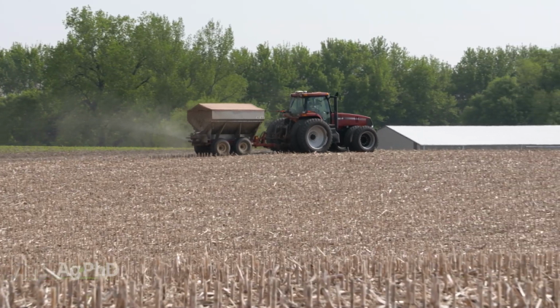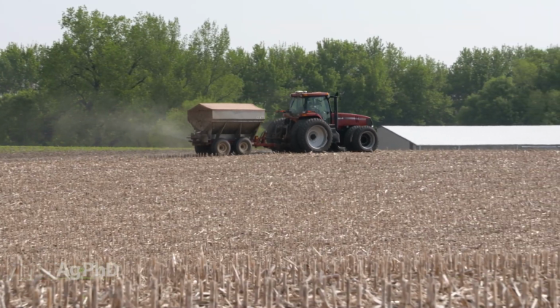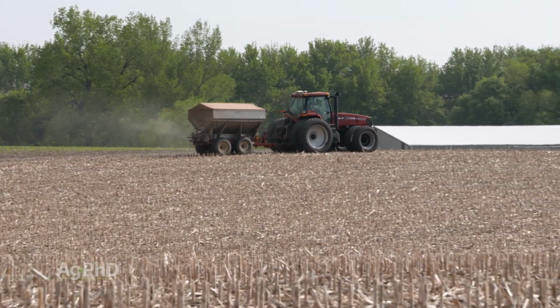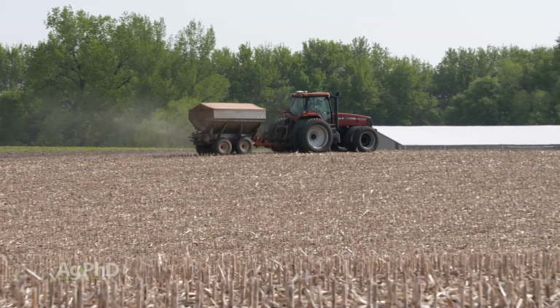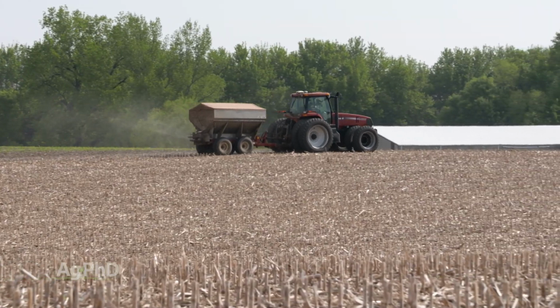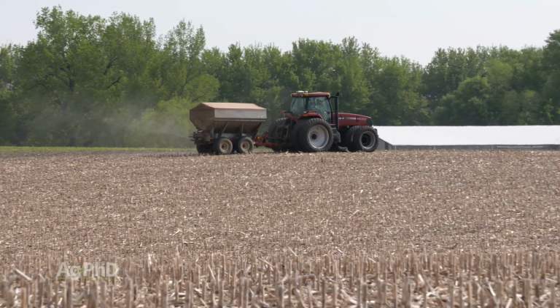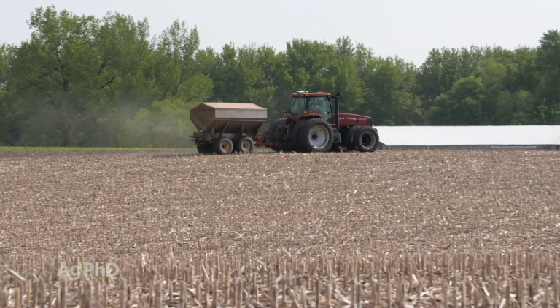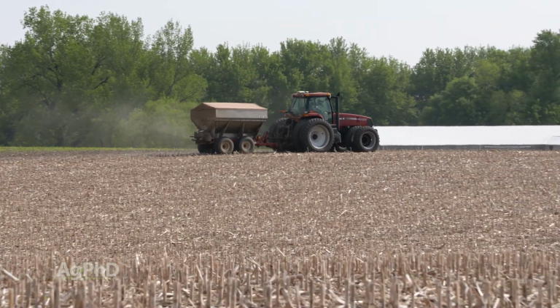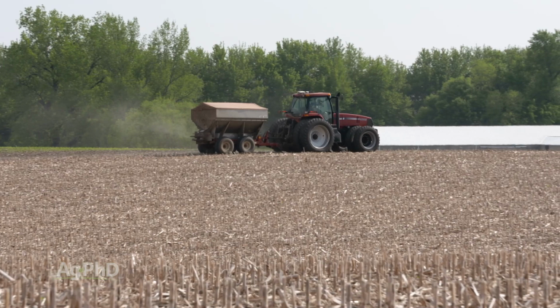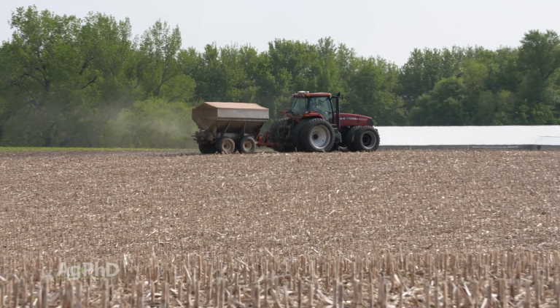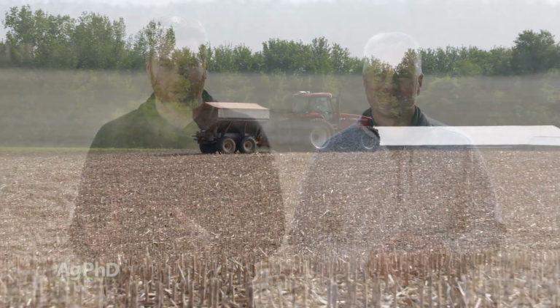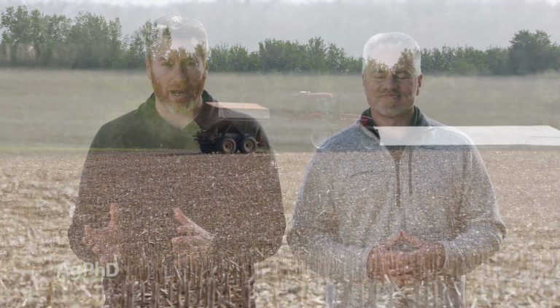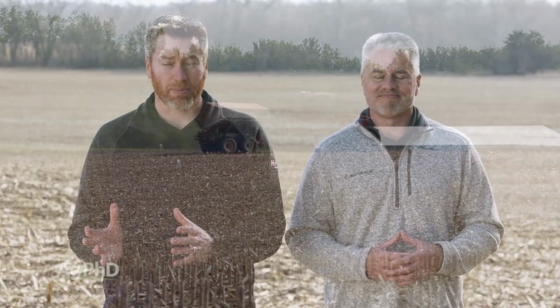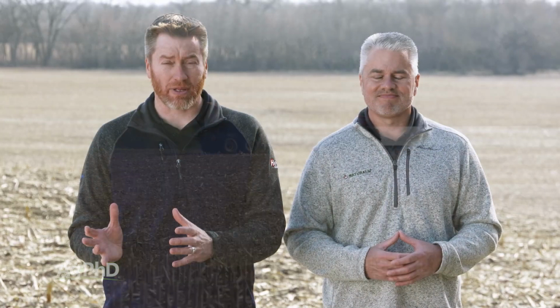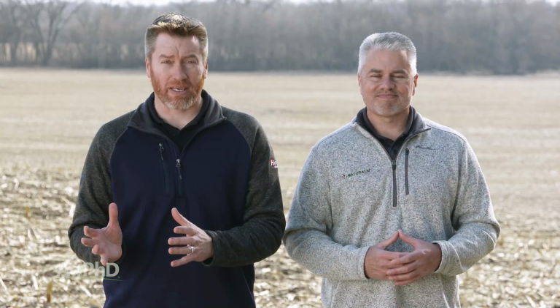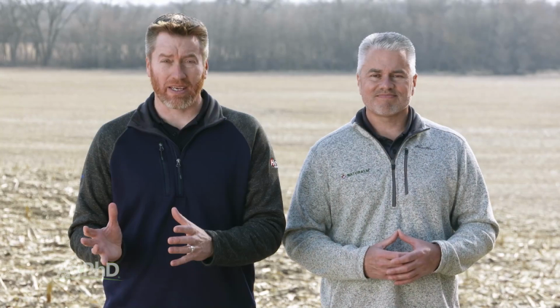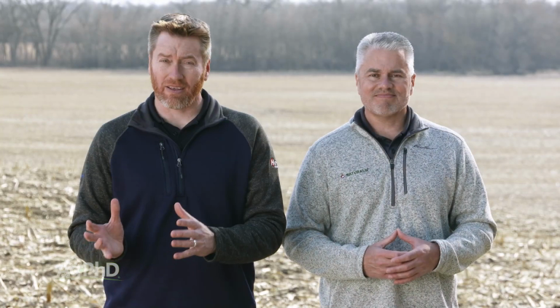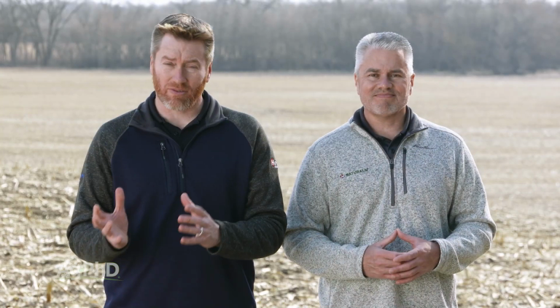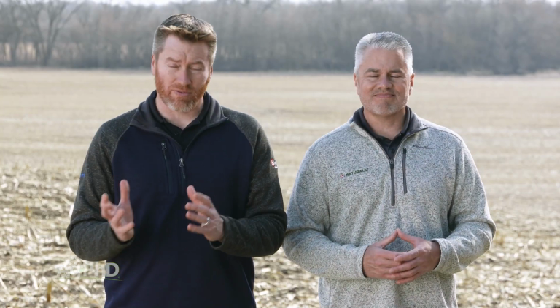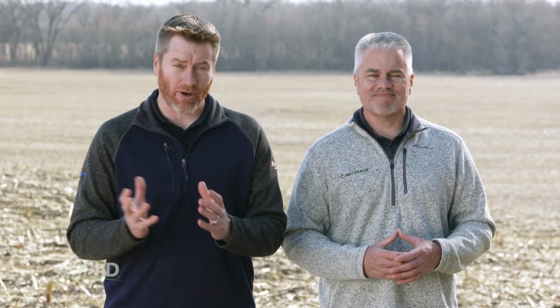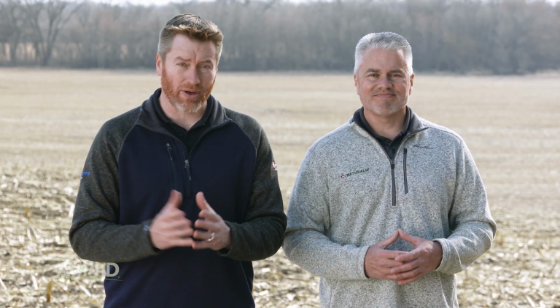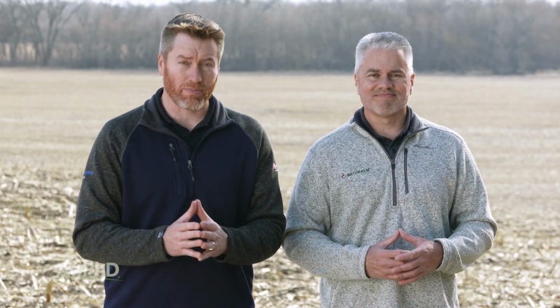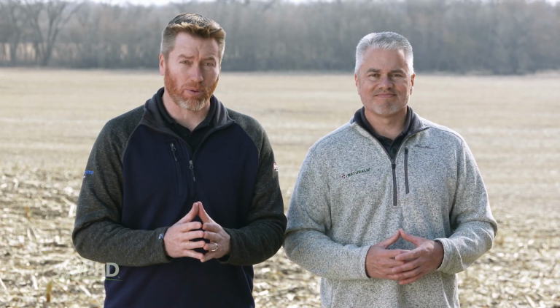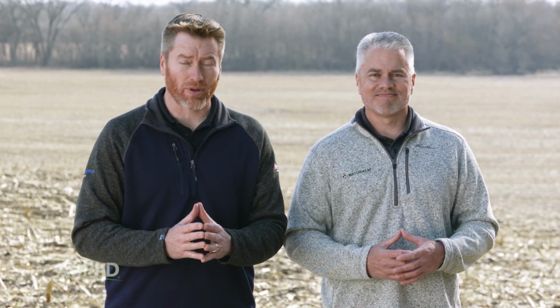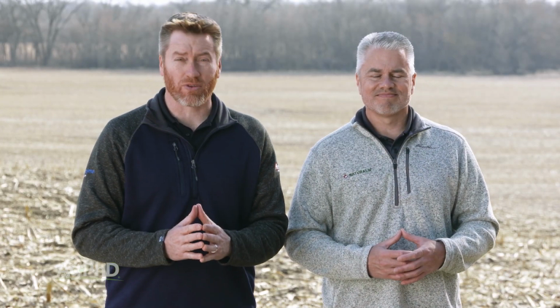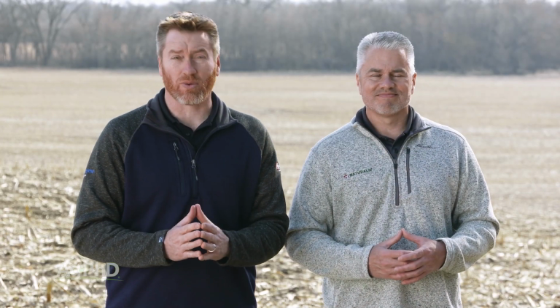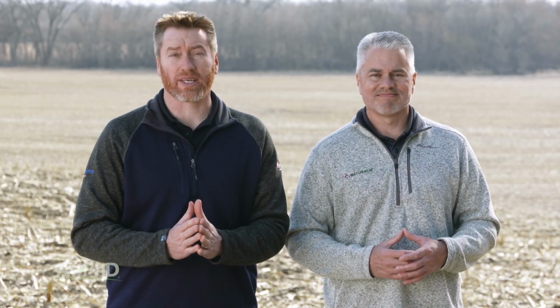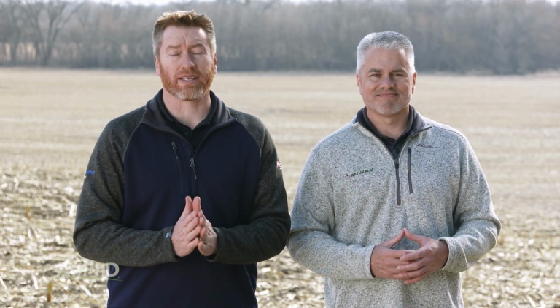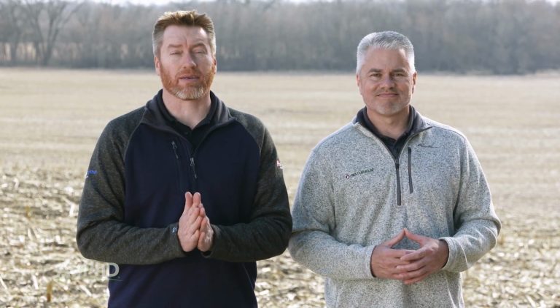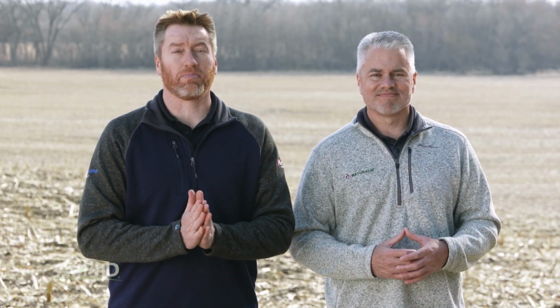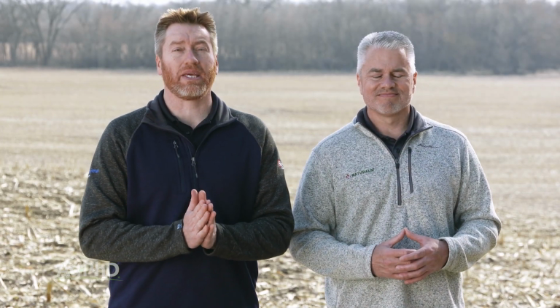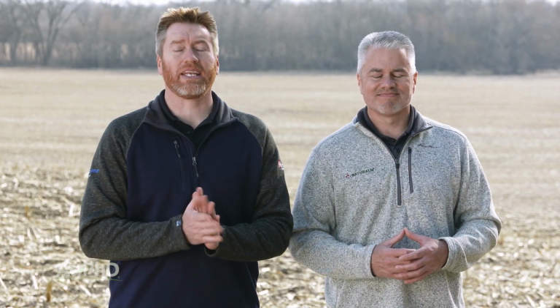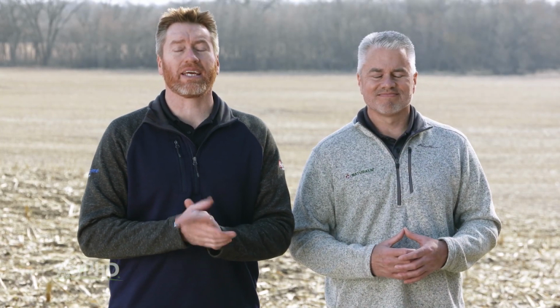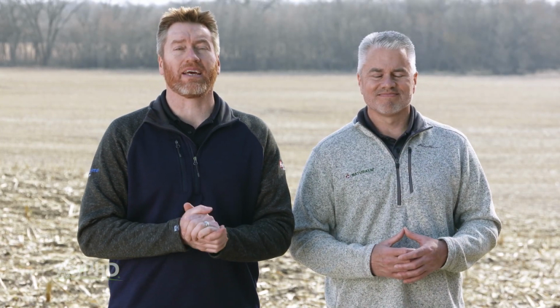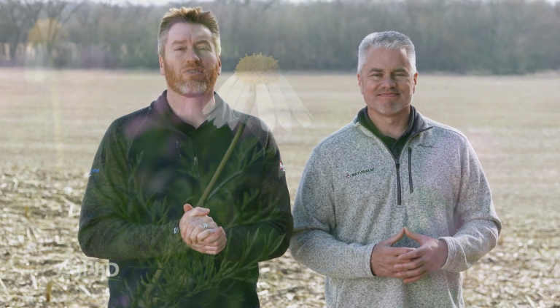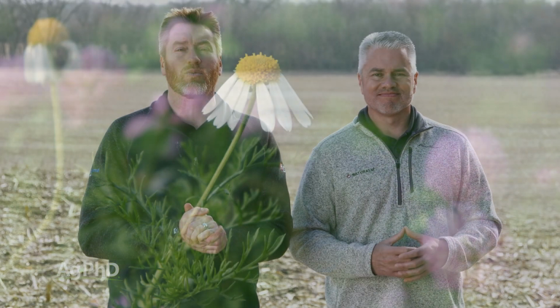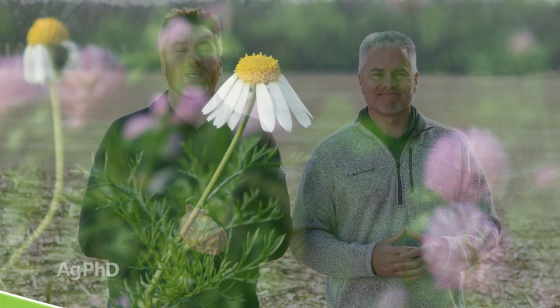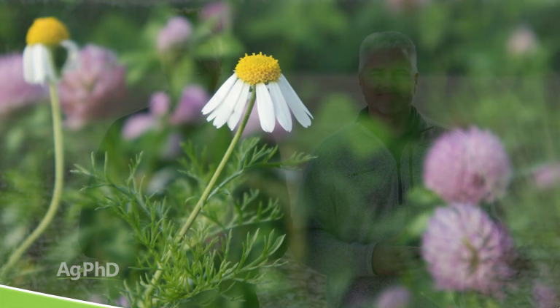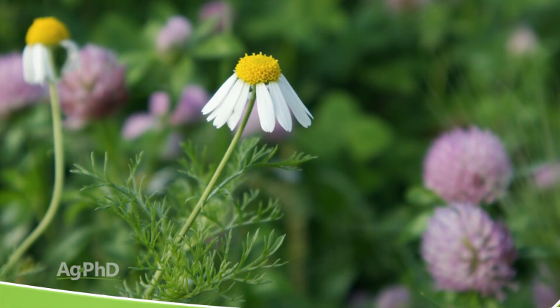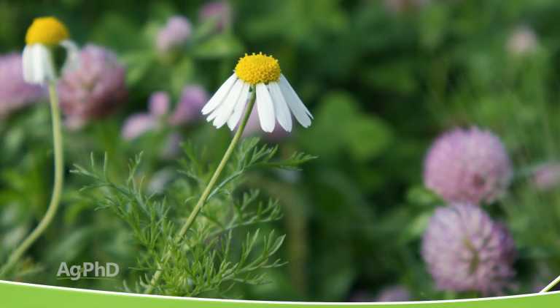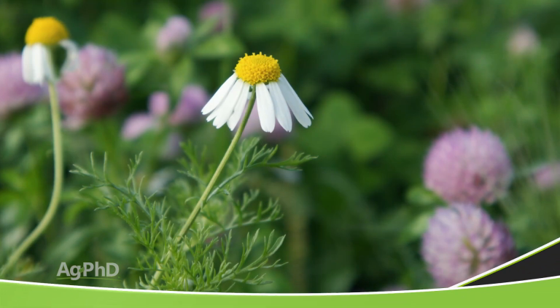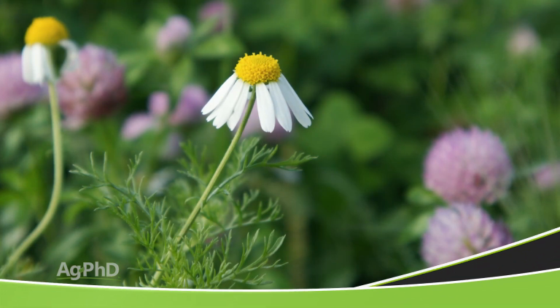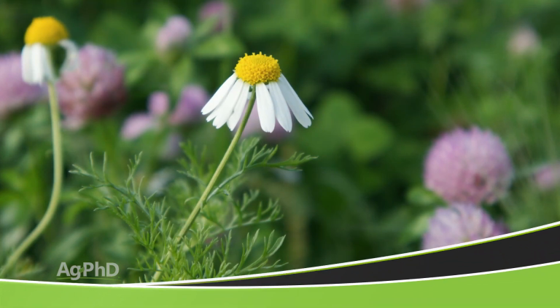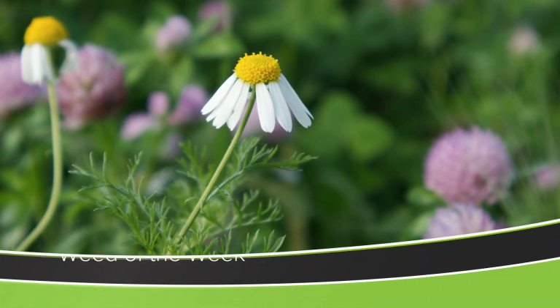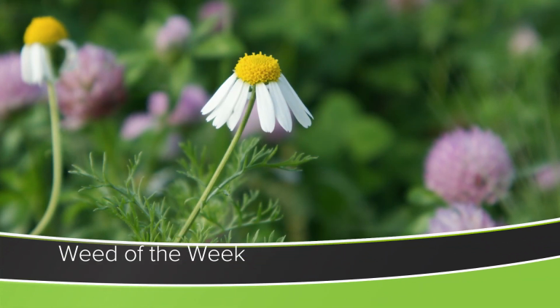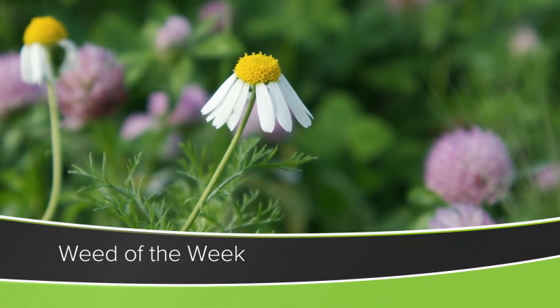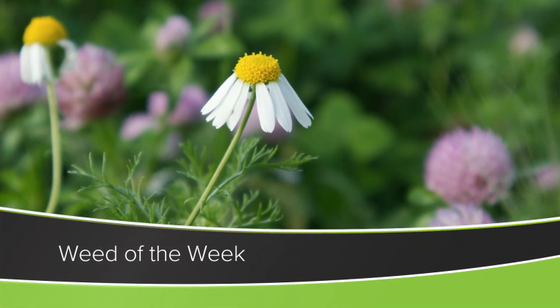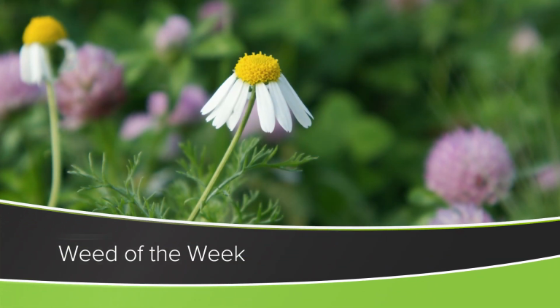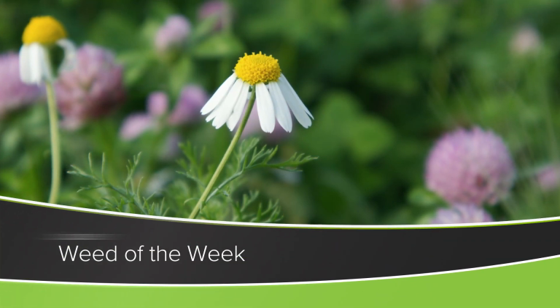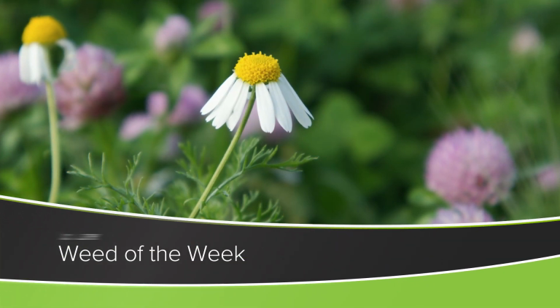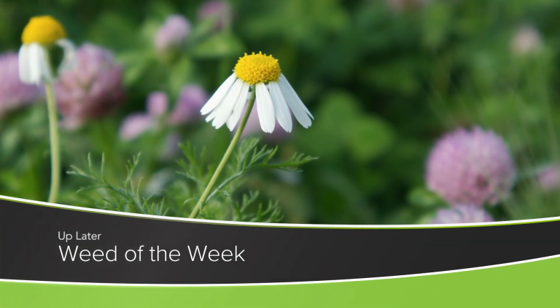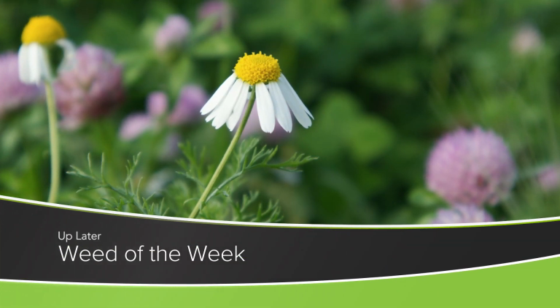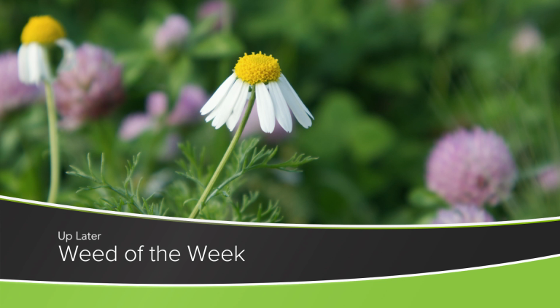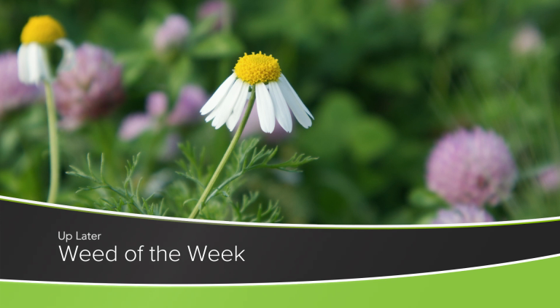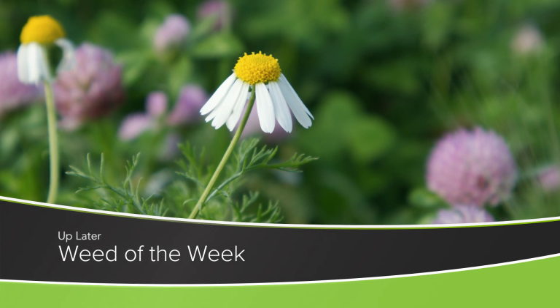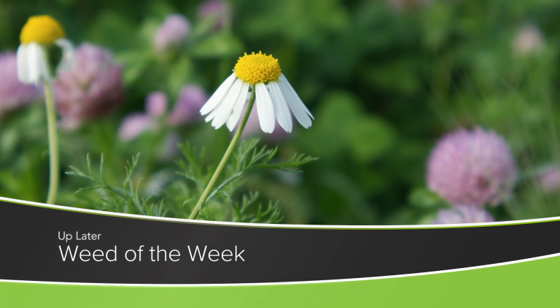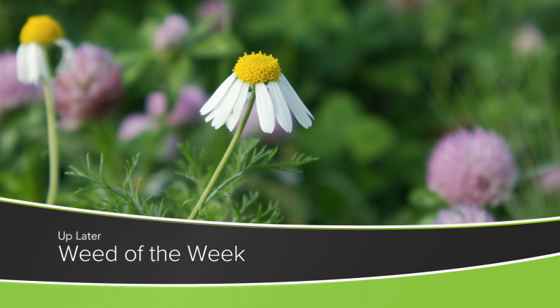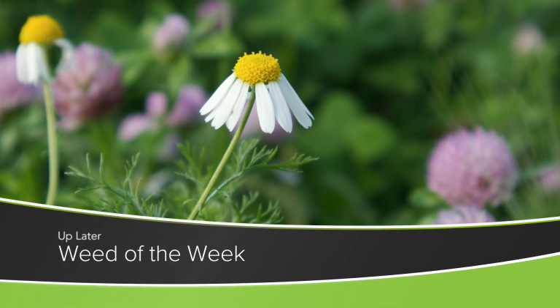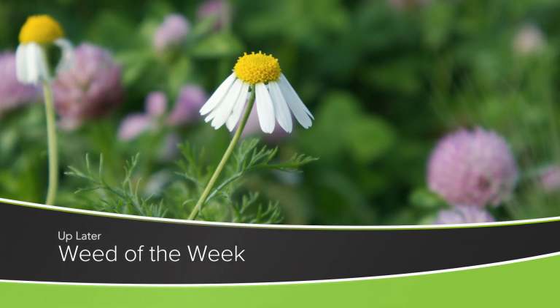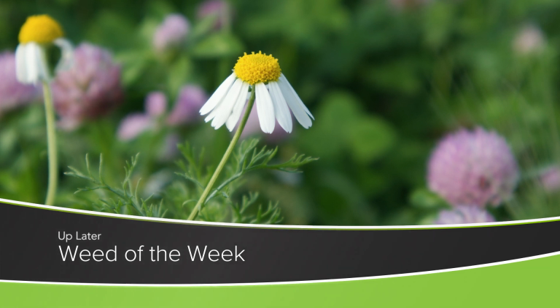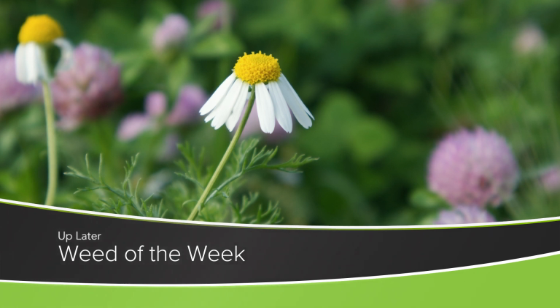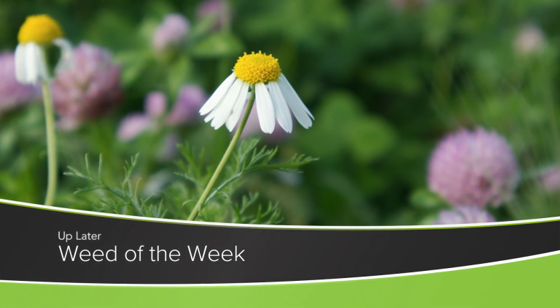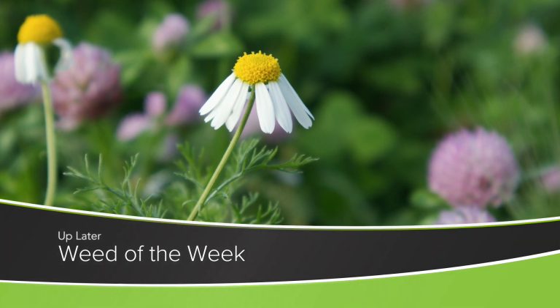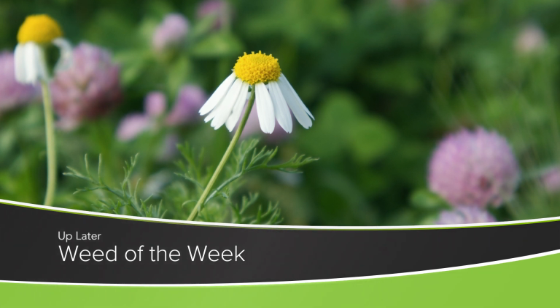Feeding that crop properly is very important so it can compete against weeds like our Weed of the Week. Can you identify this week's weed?